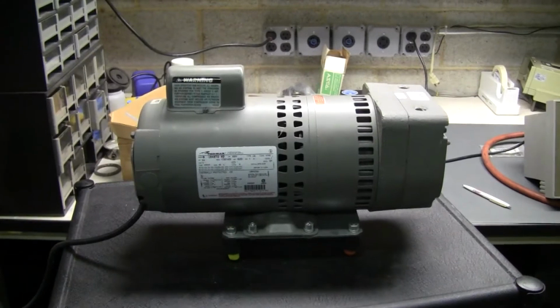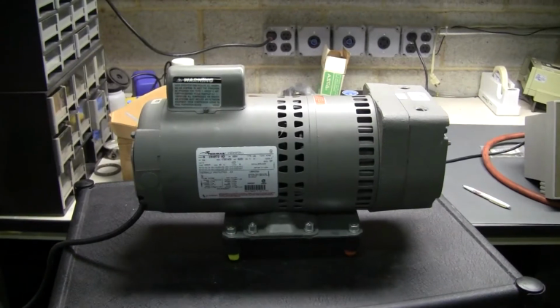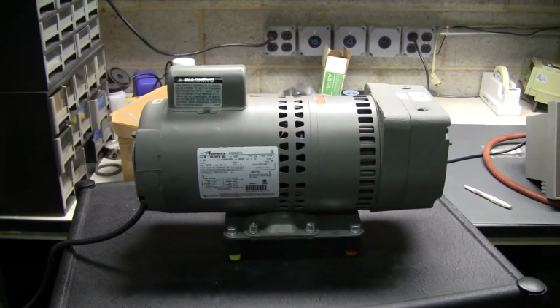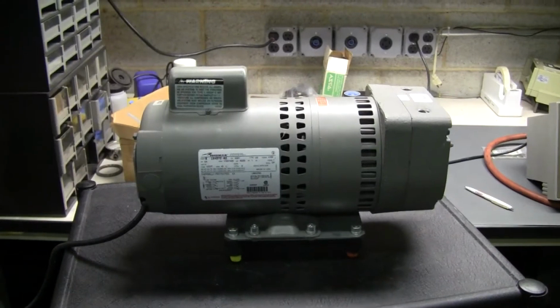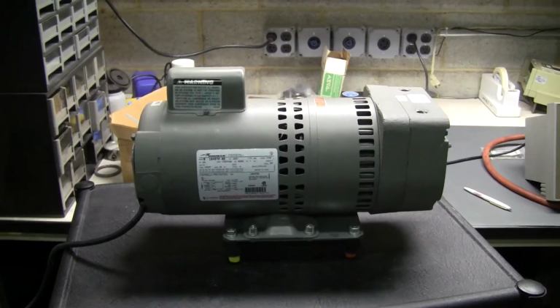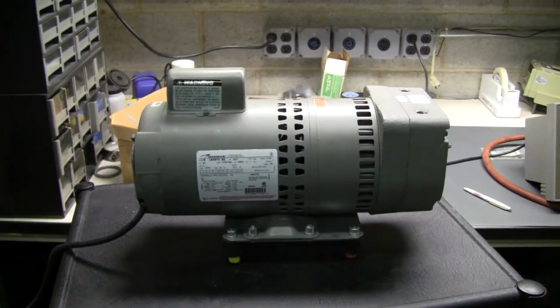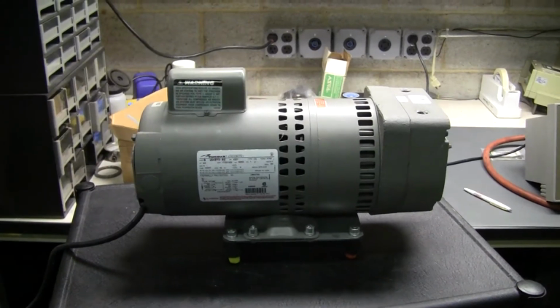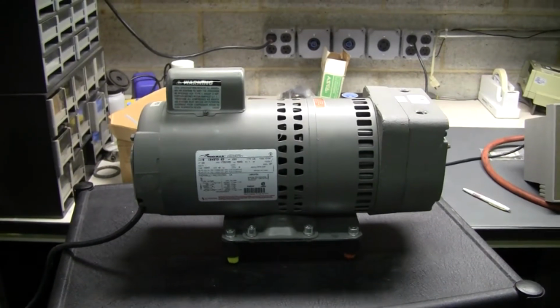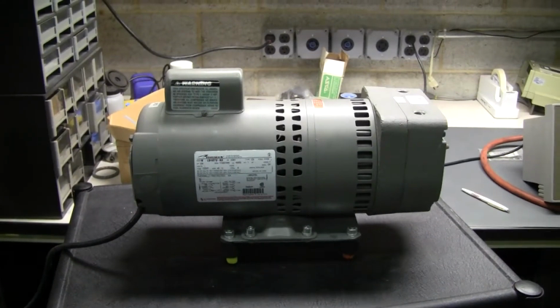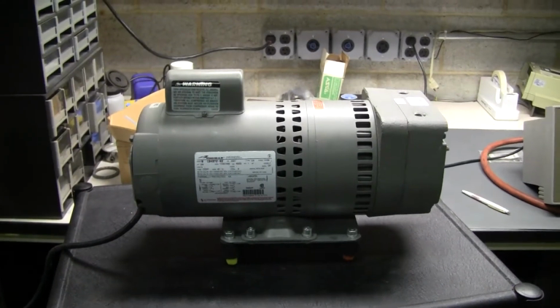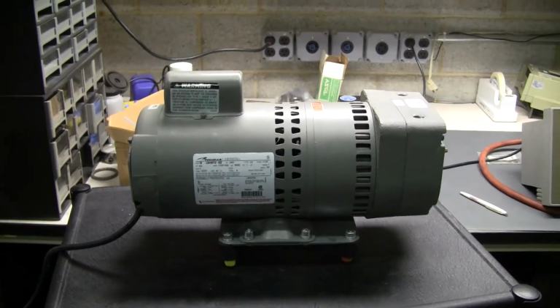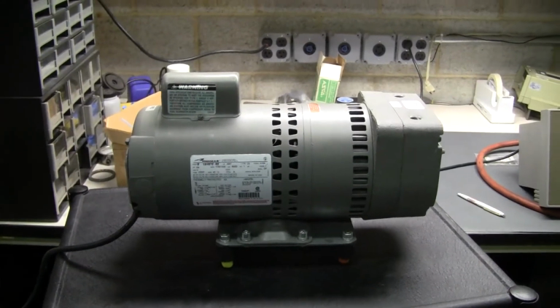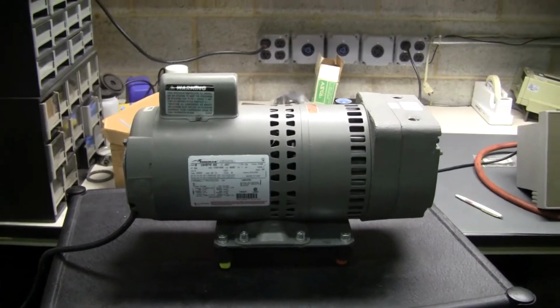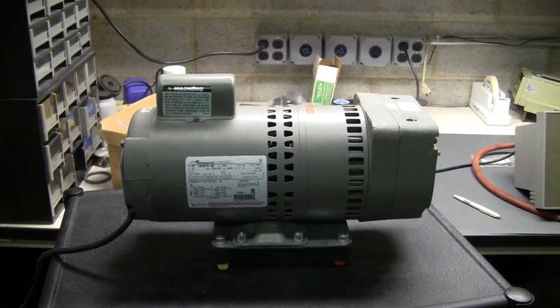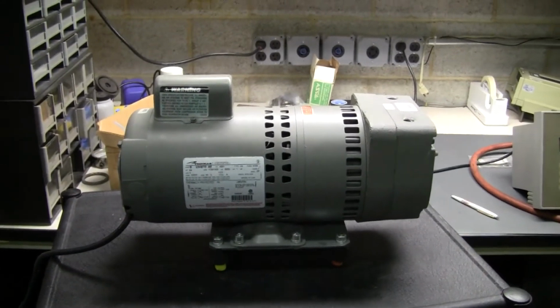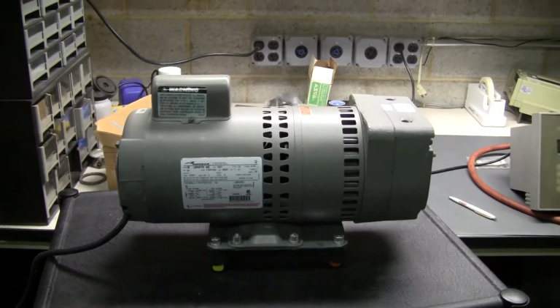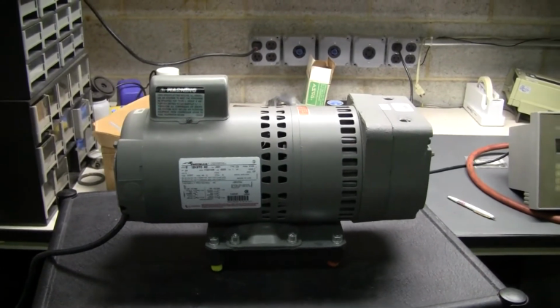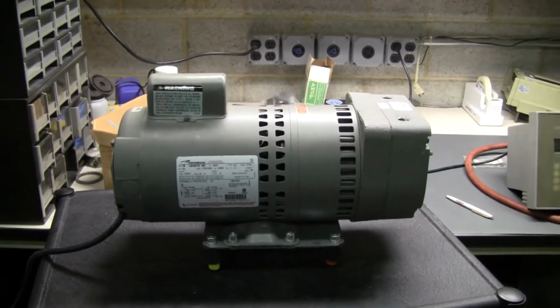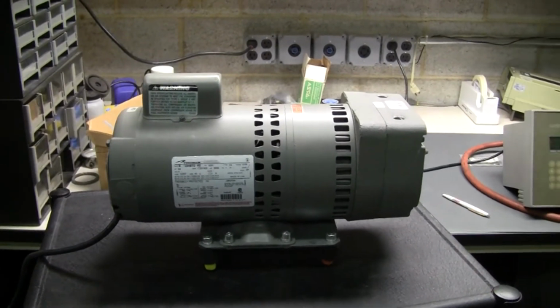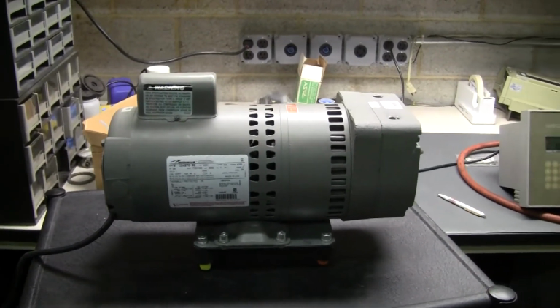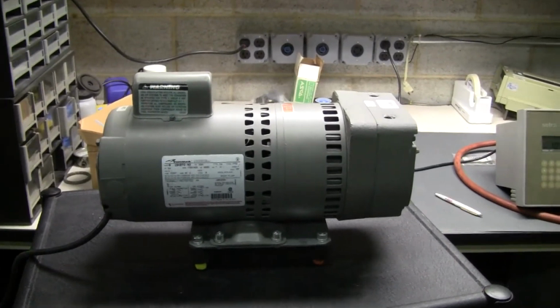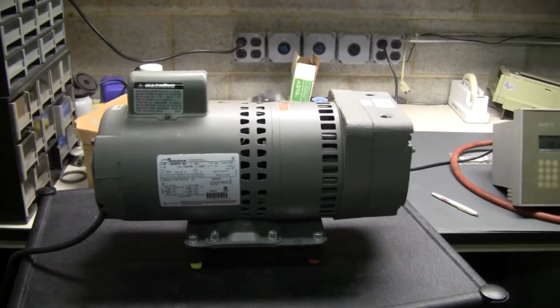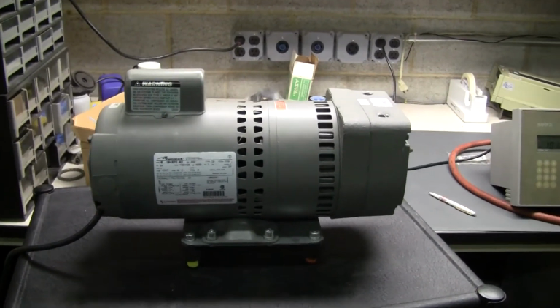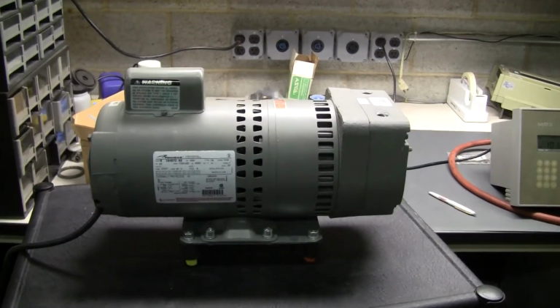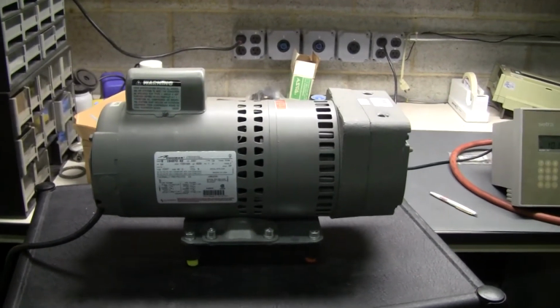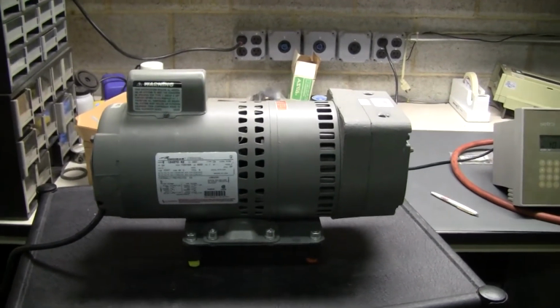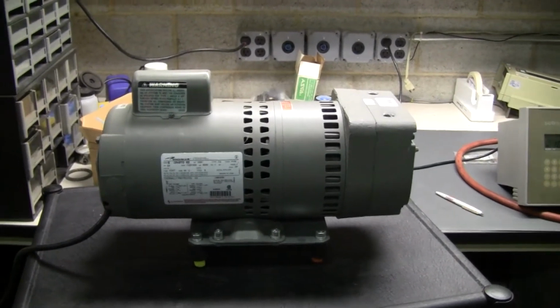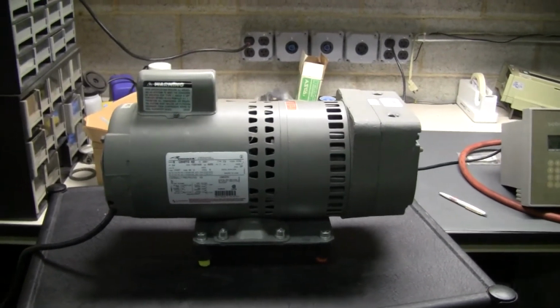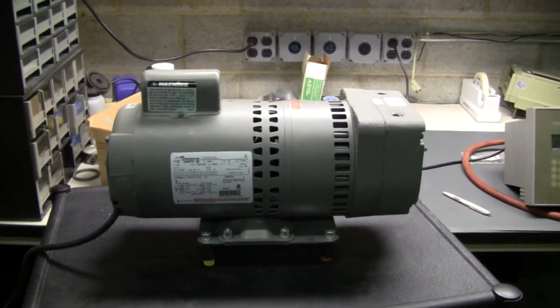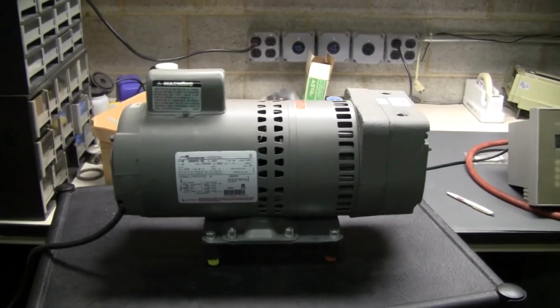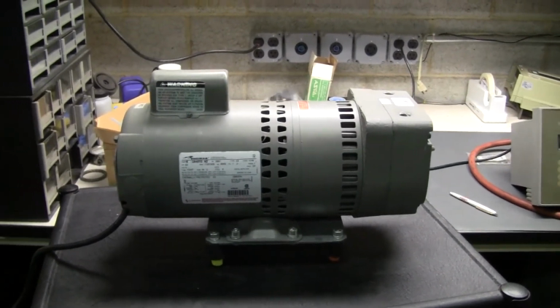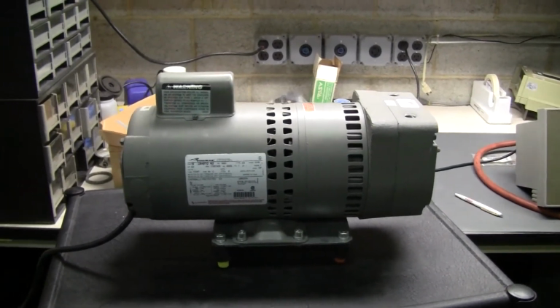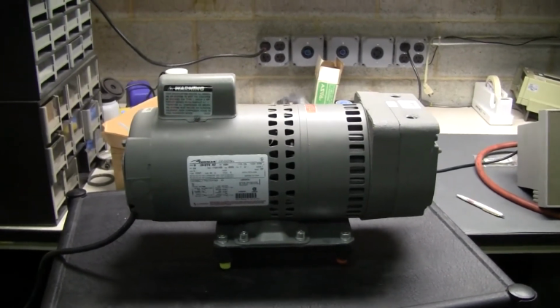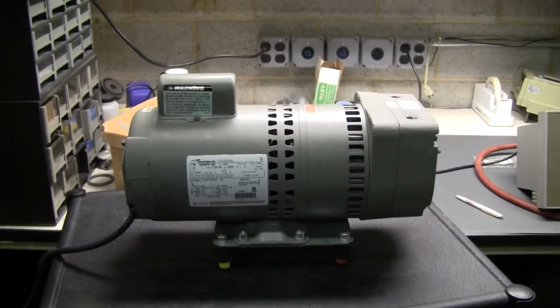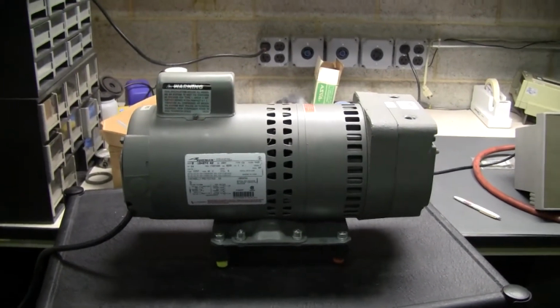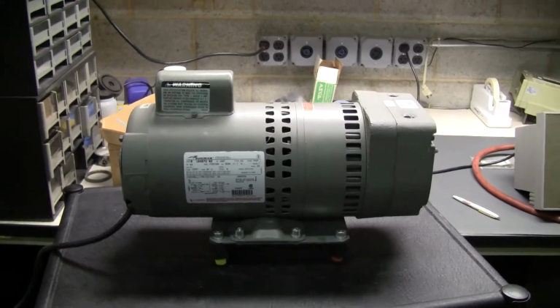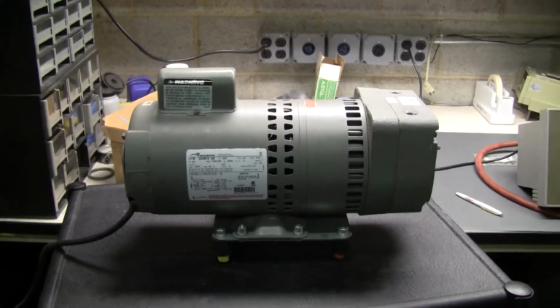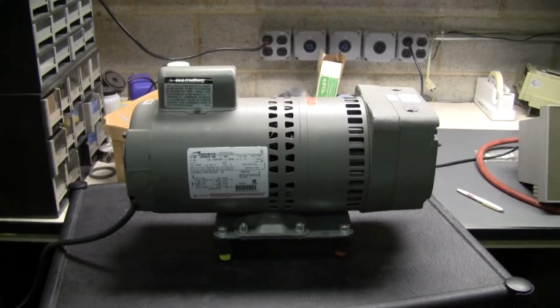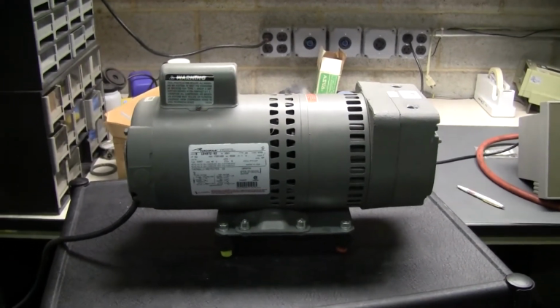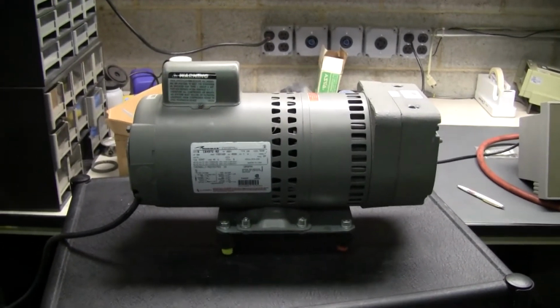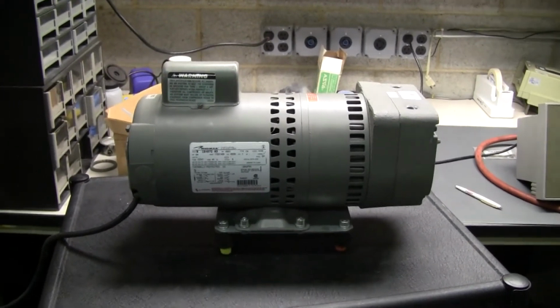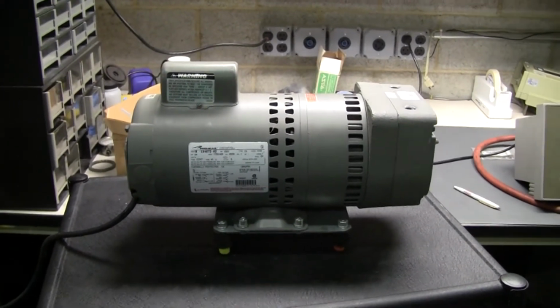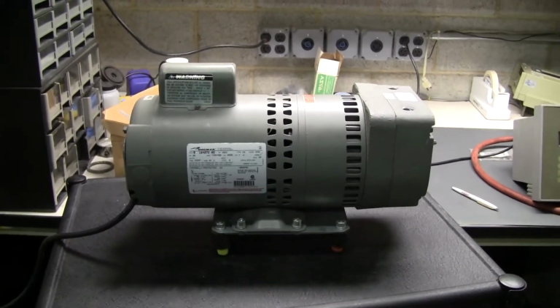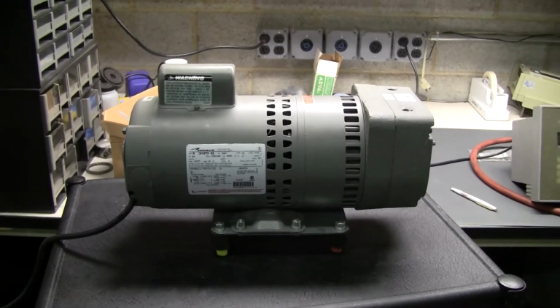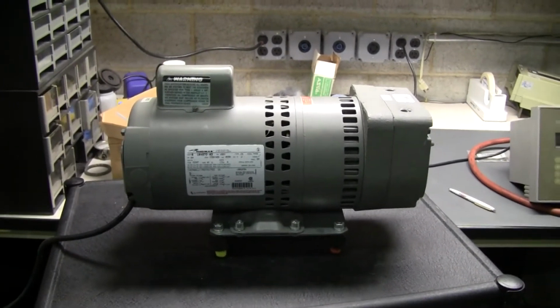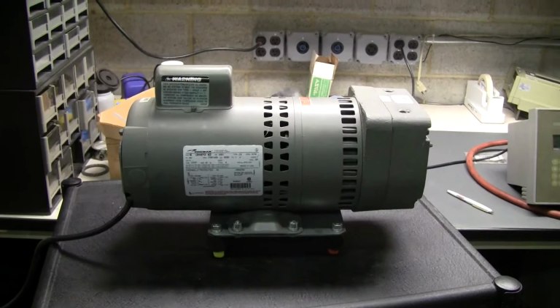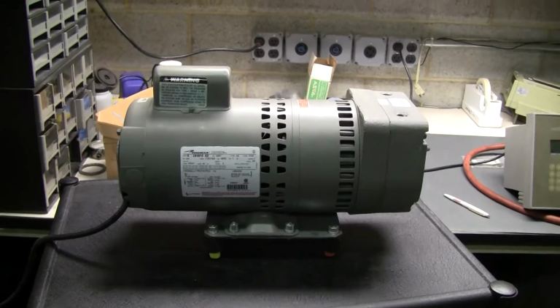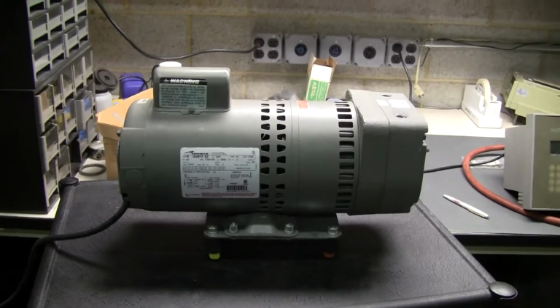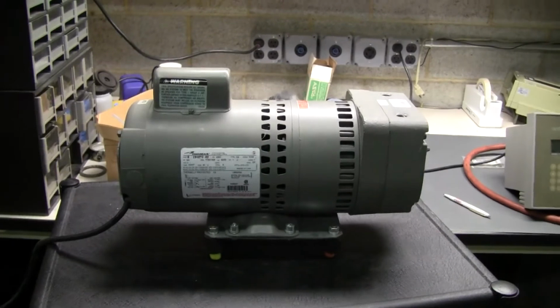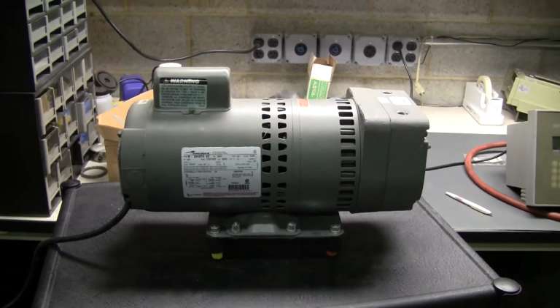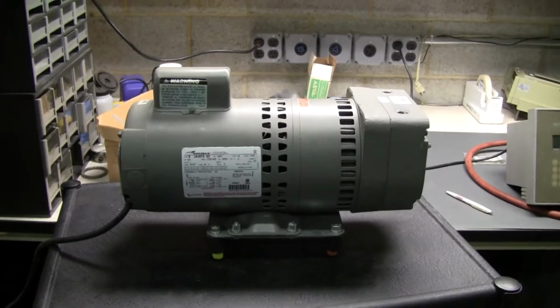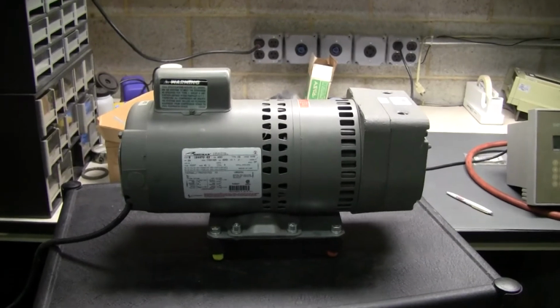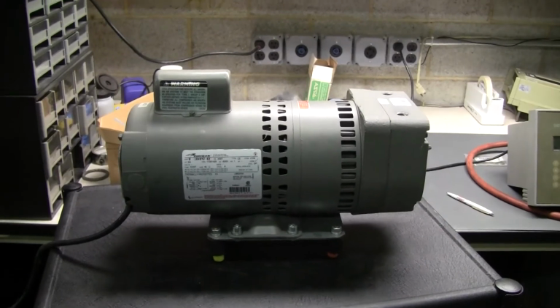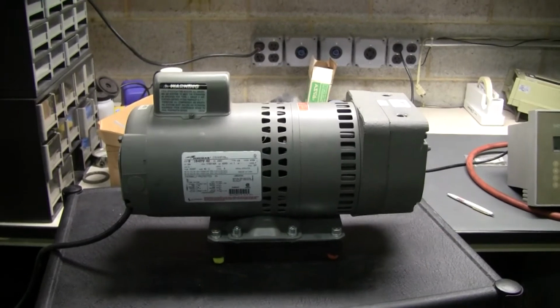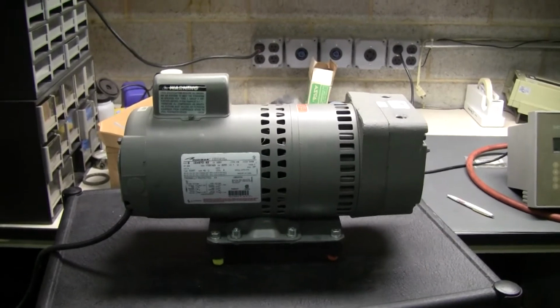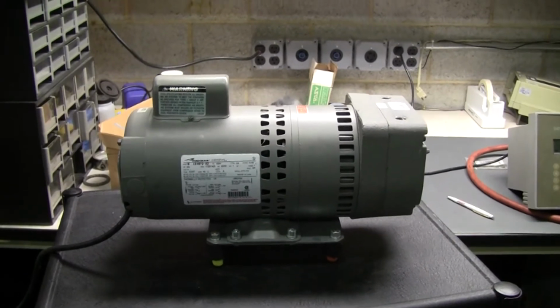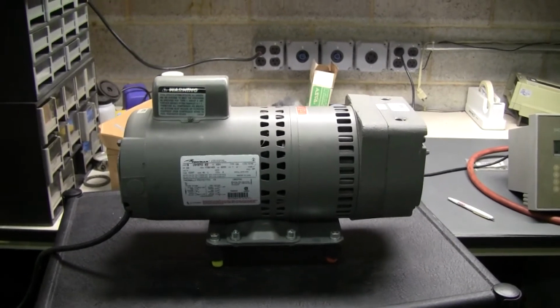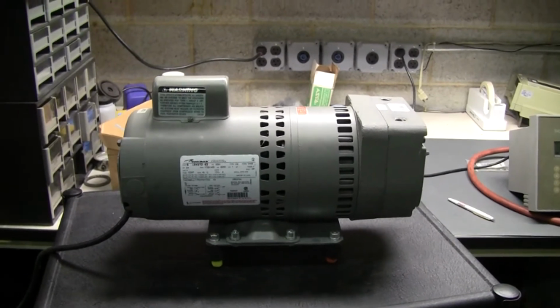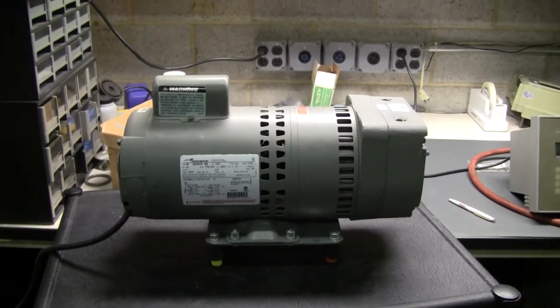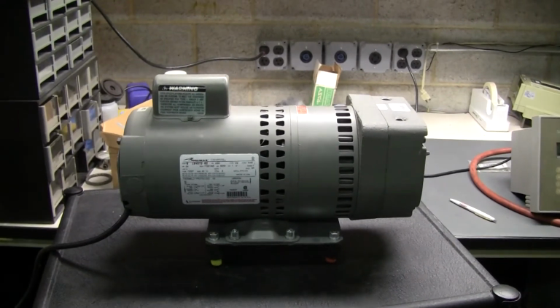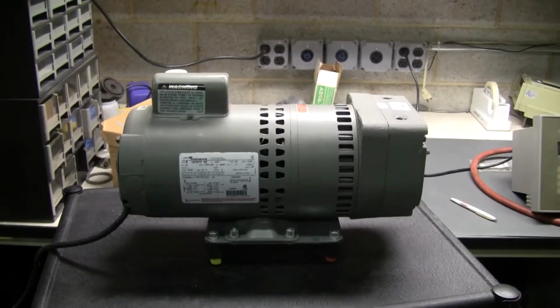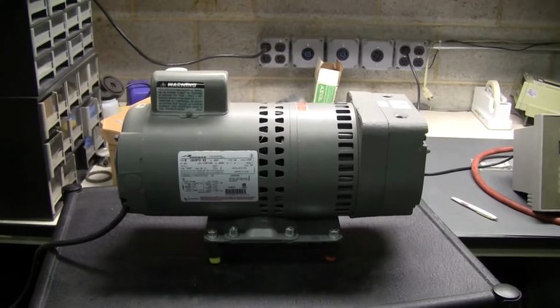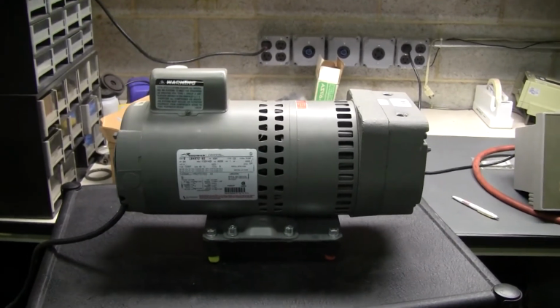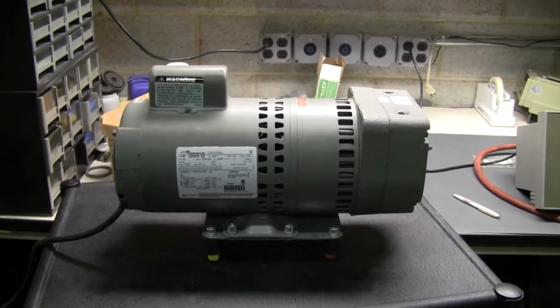Hi, this is Cody Young from Hi-Tech Trader. Today we're looking at a Thomas Rotary Vane Oil-Free Vacuum Pump.